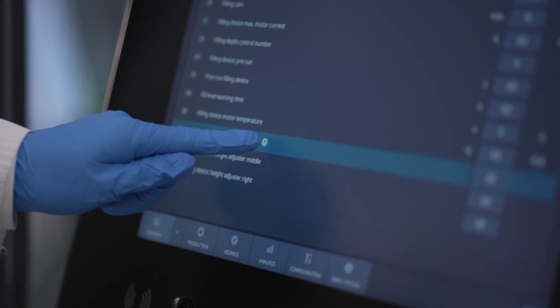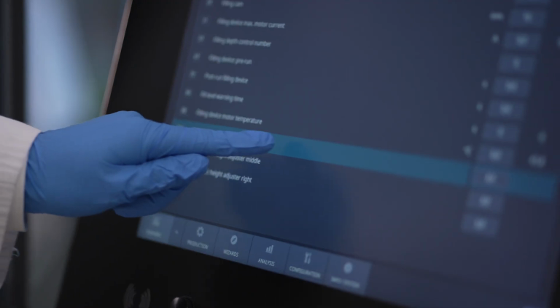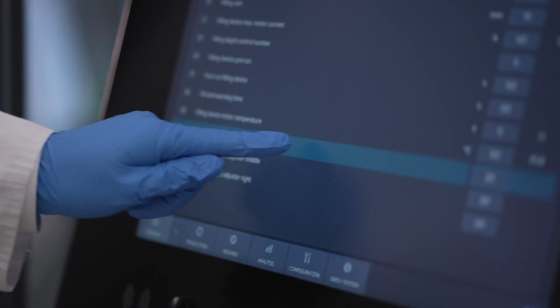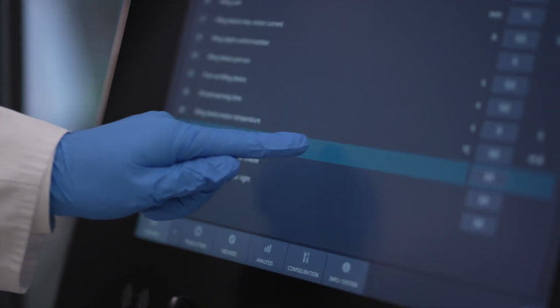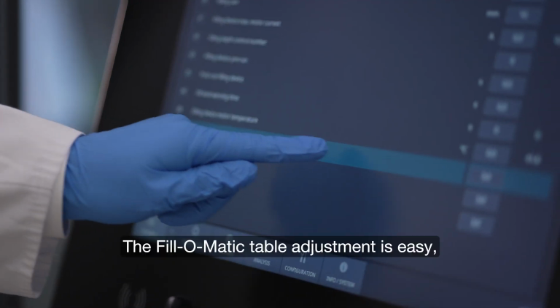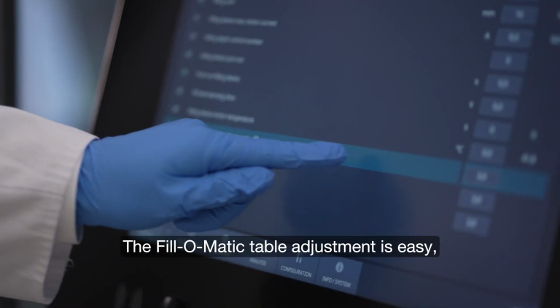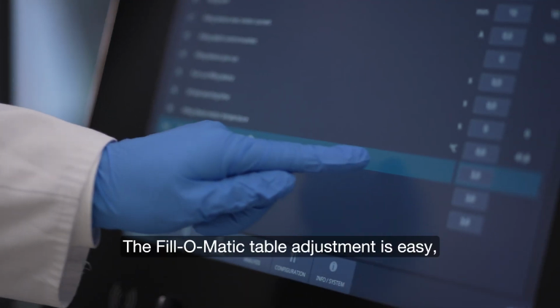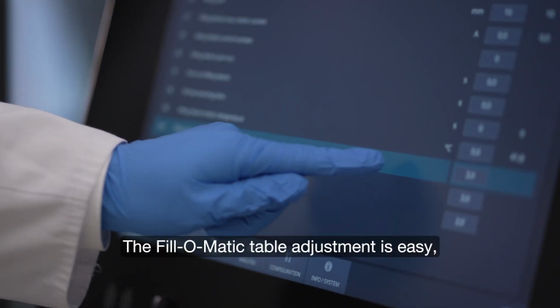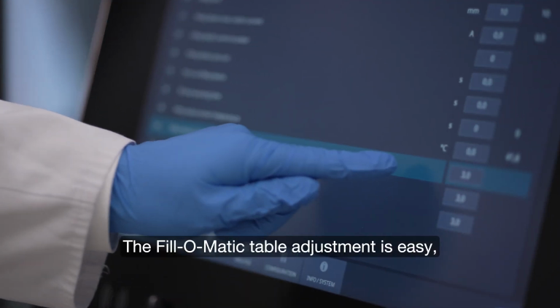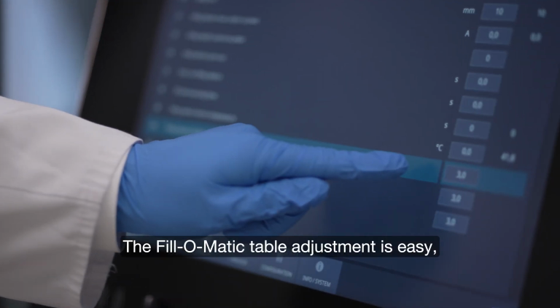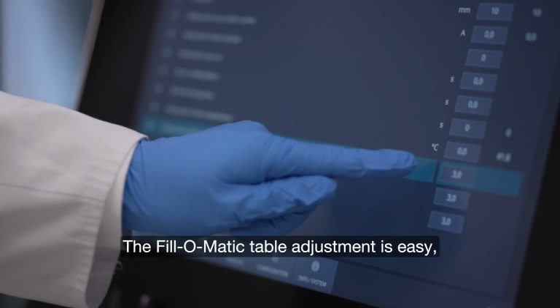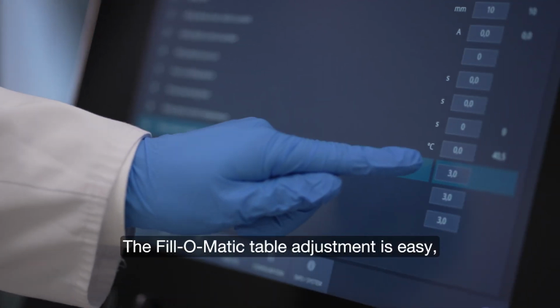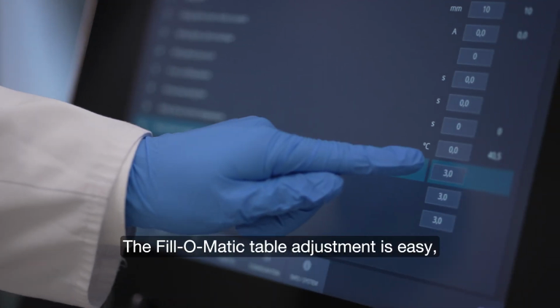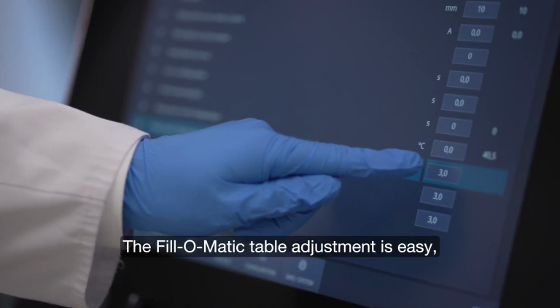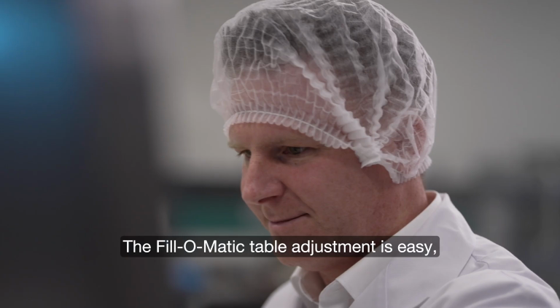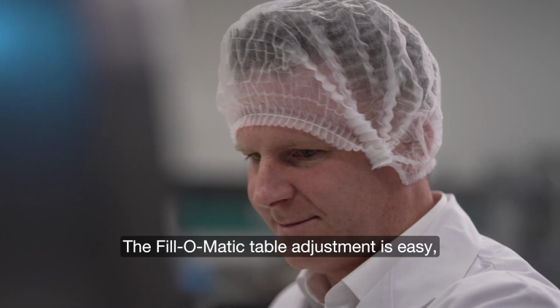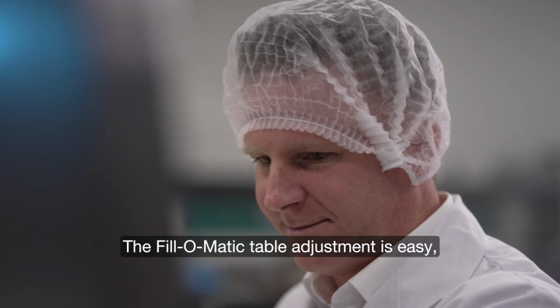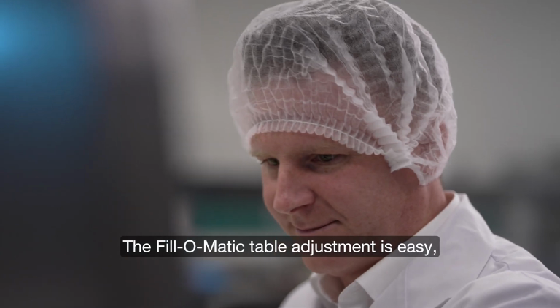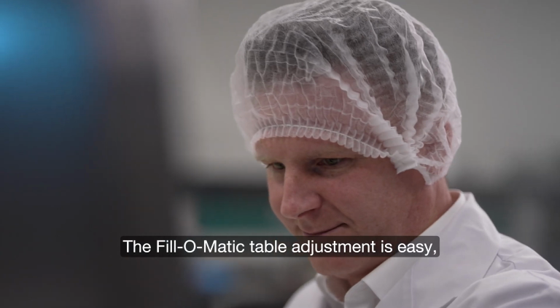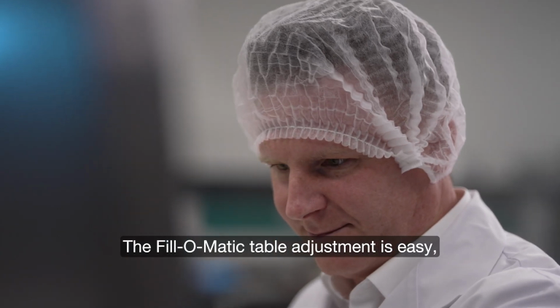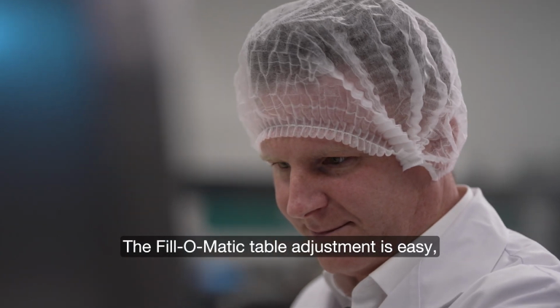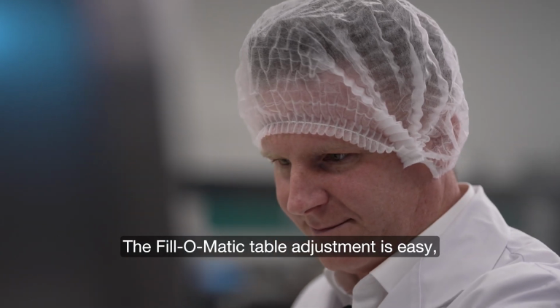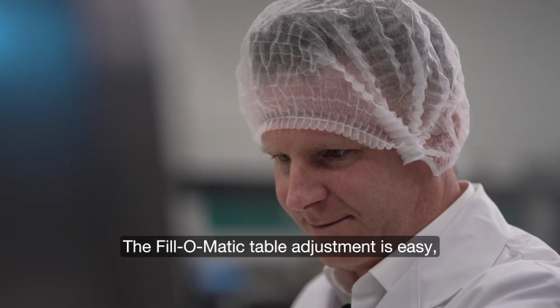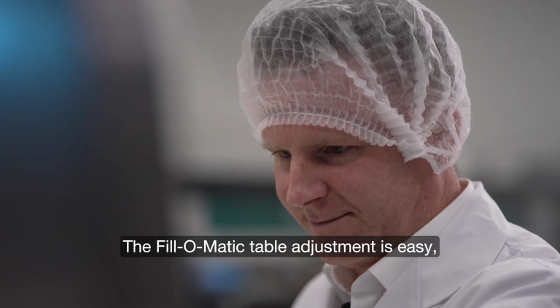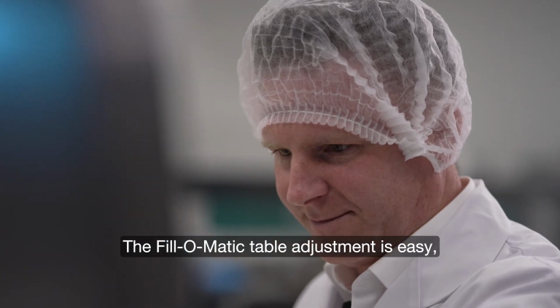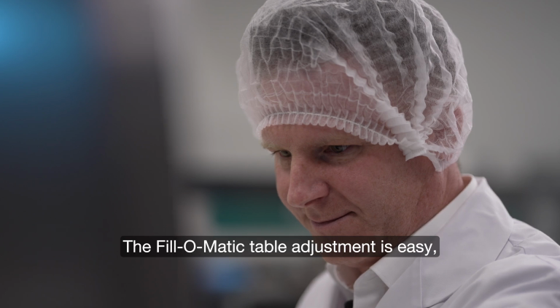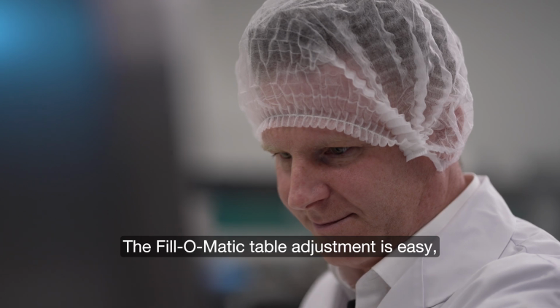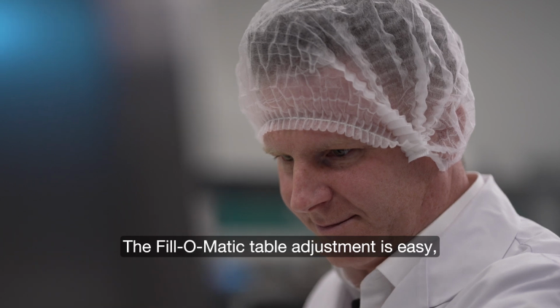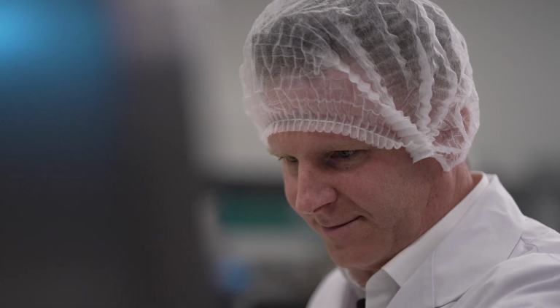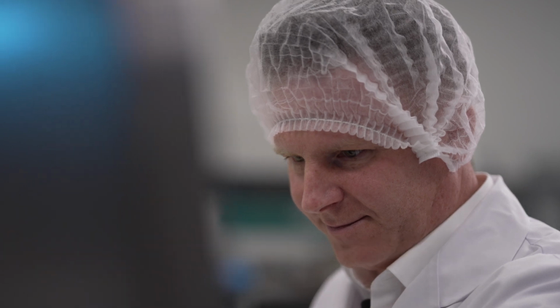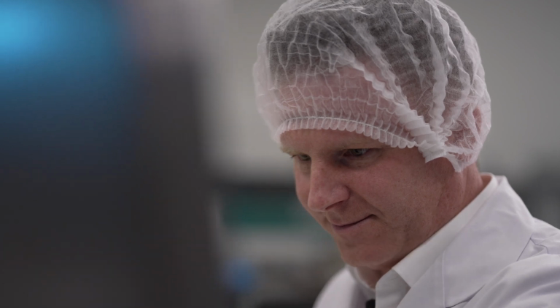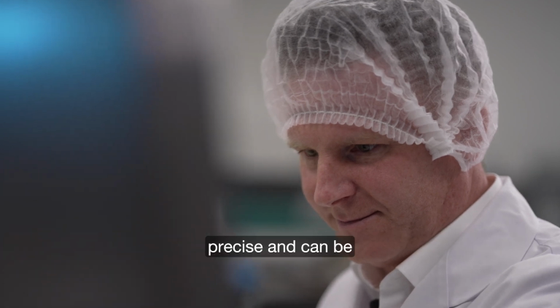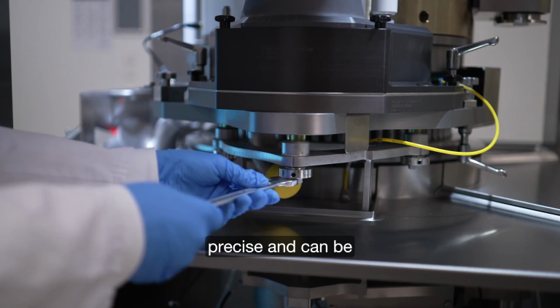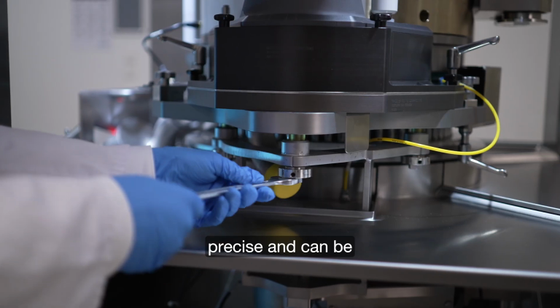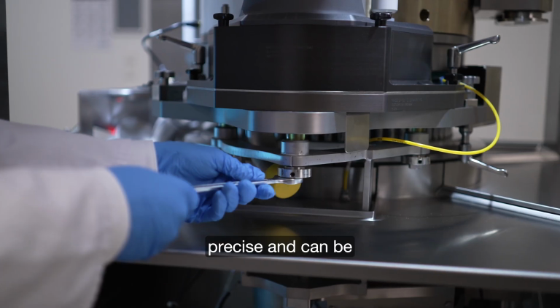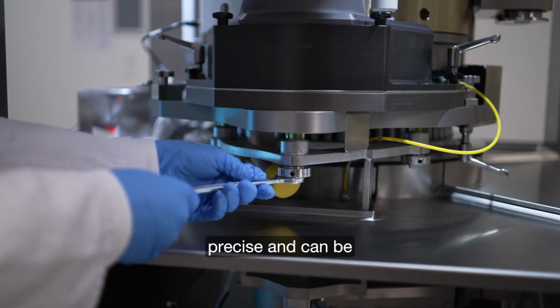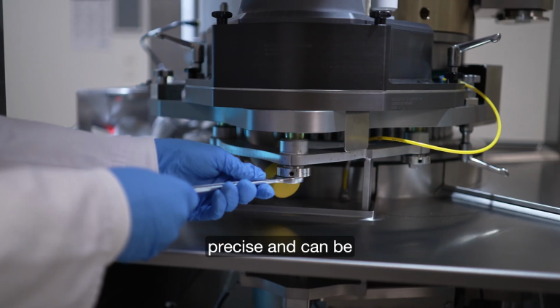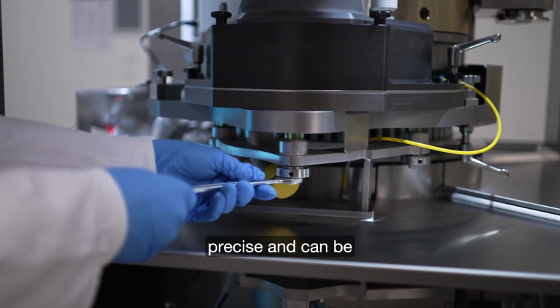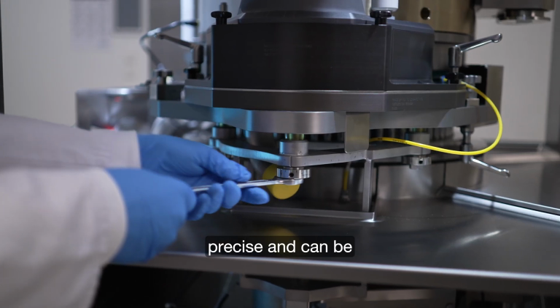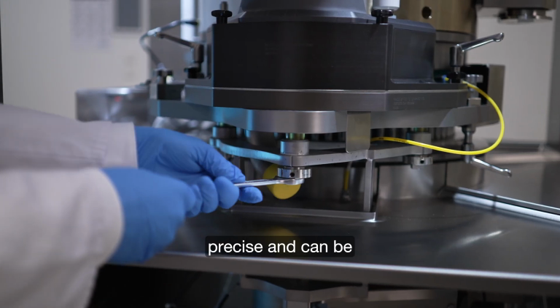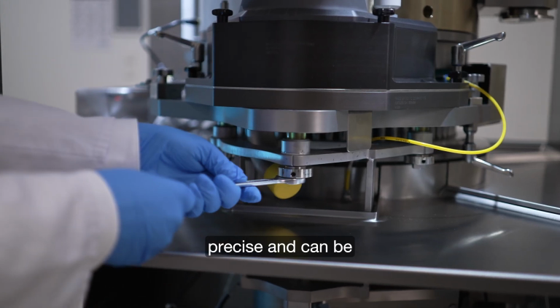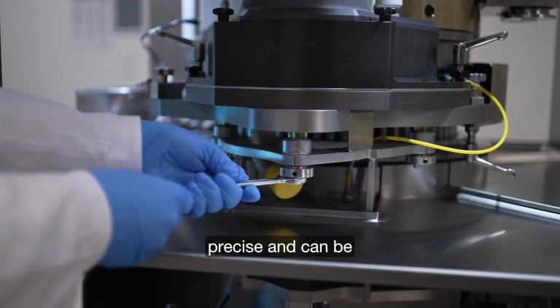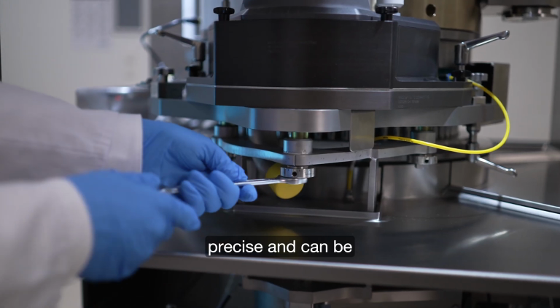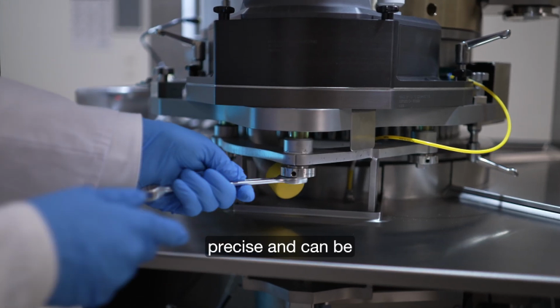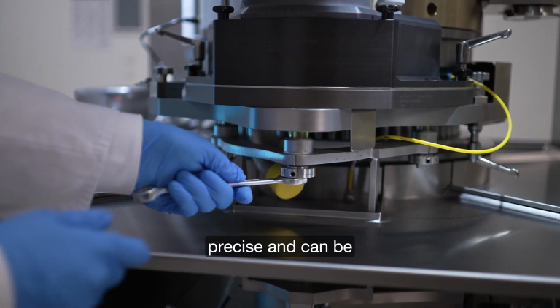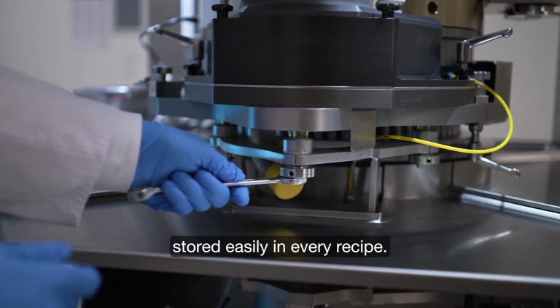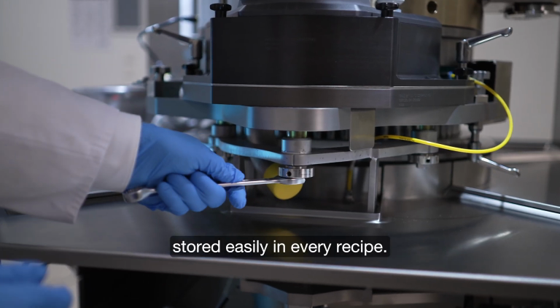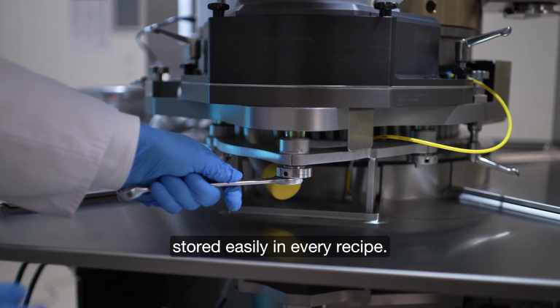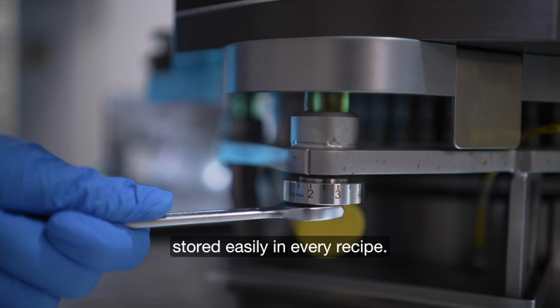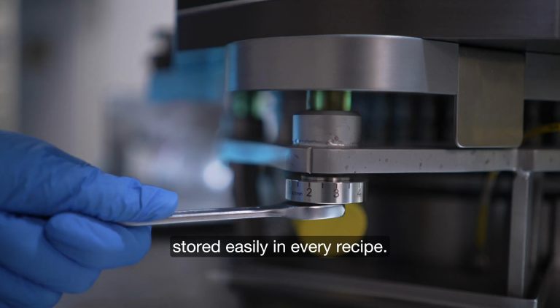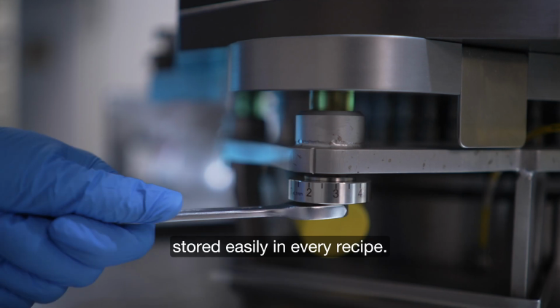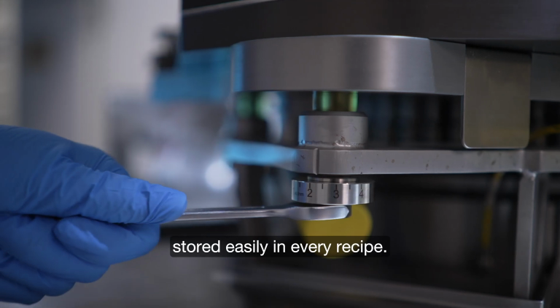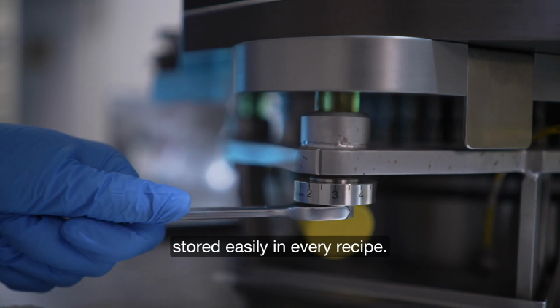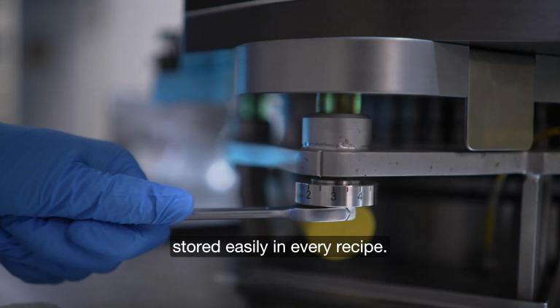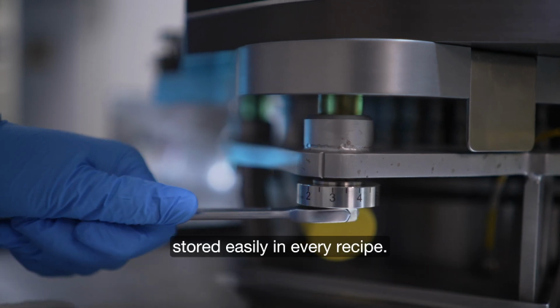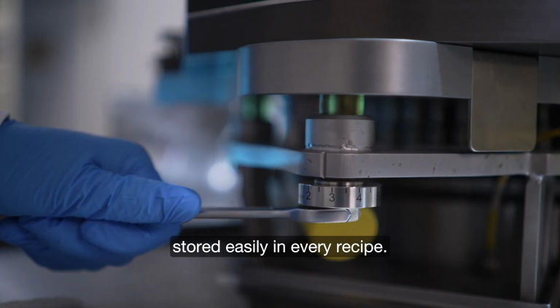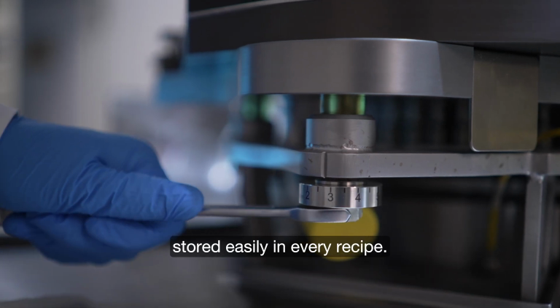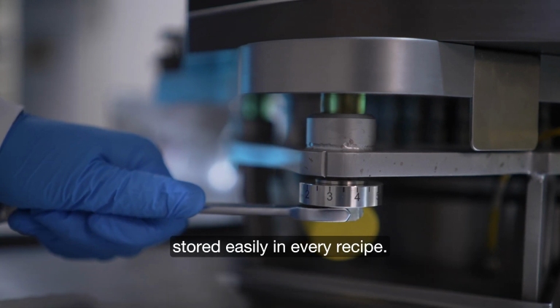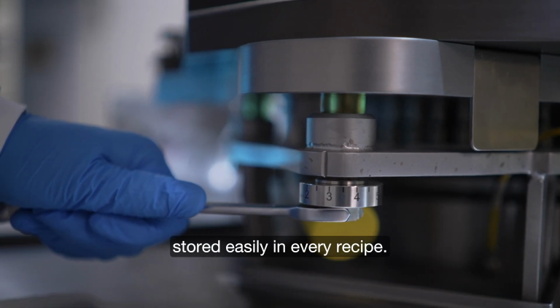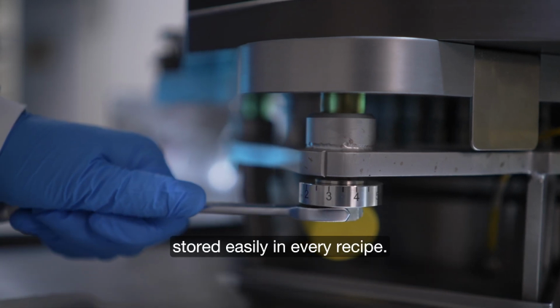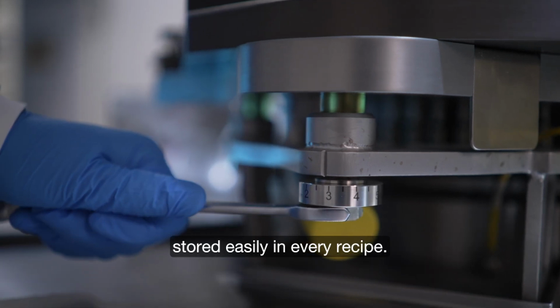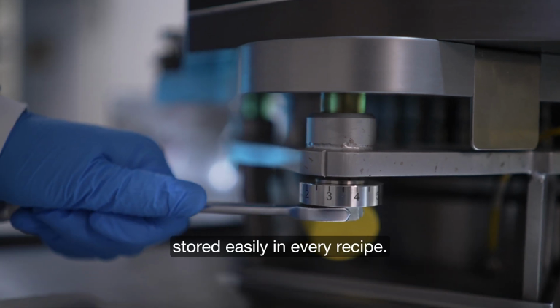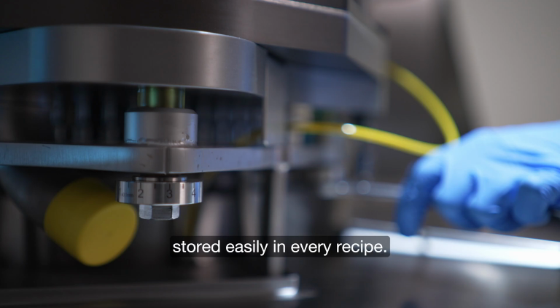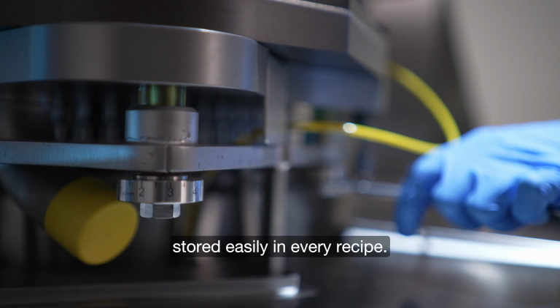The Philomatic table adjustment is easy, precise and can be stored easily in every recipe.